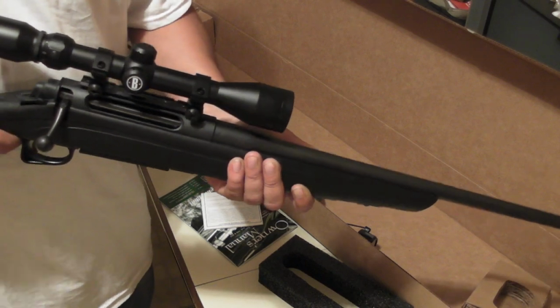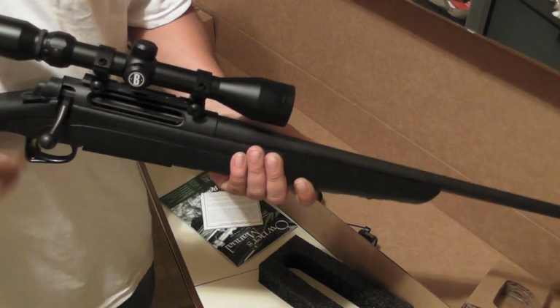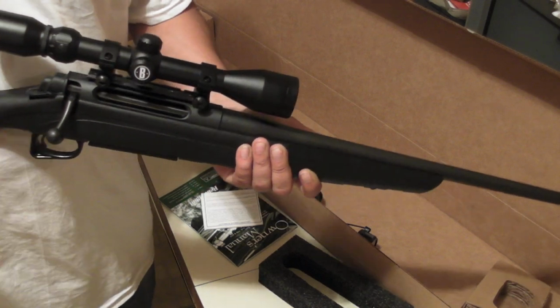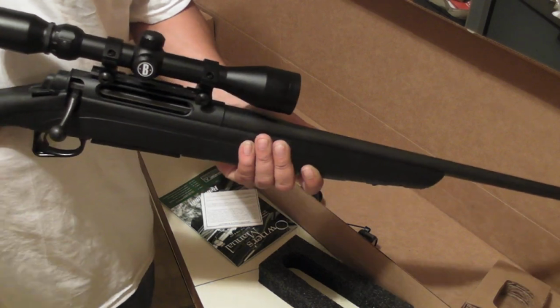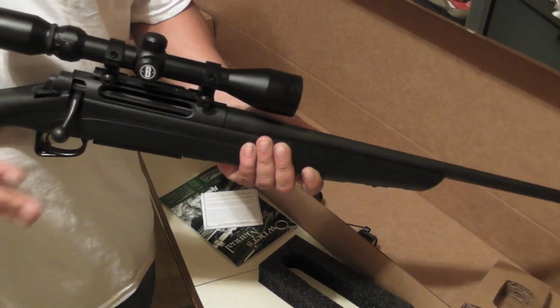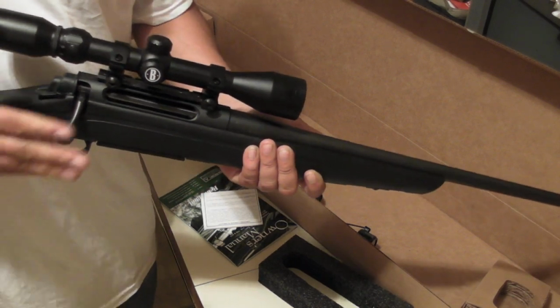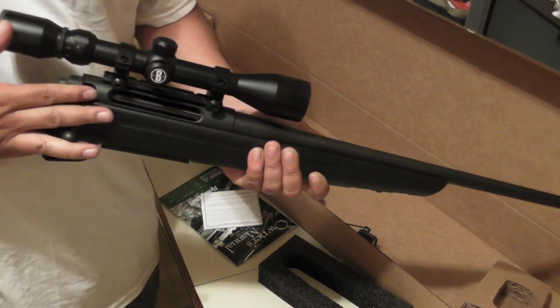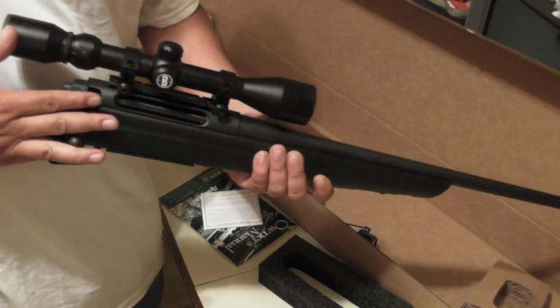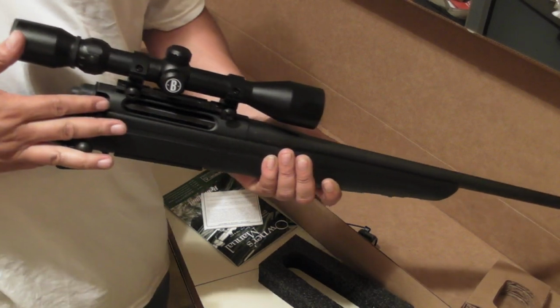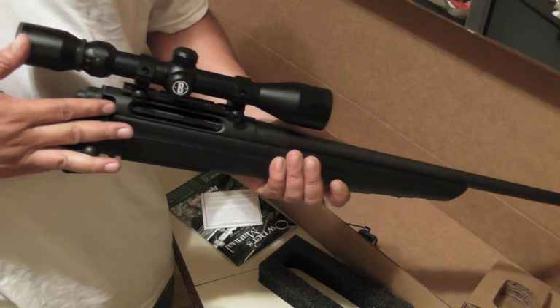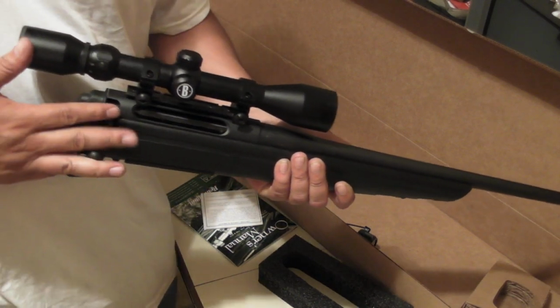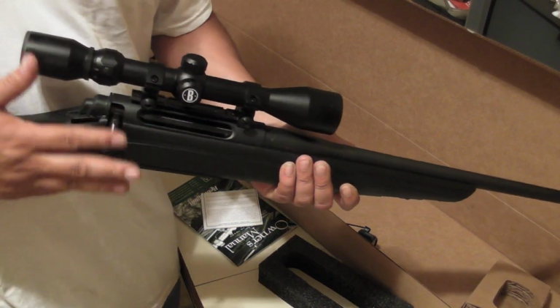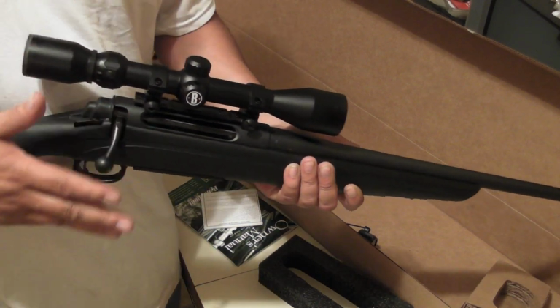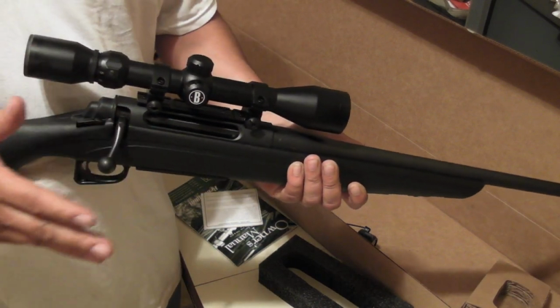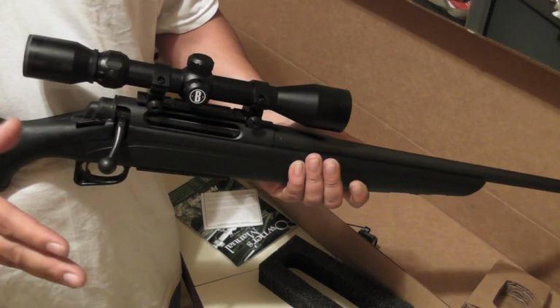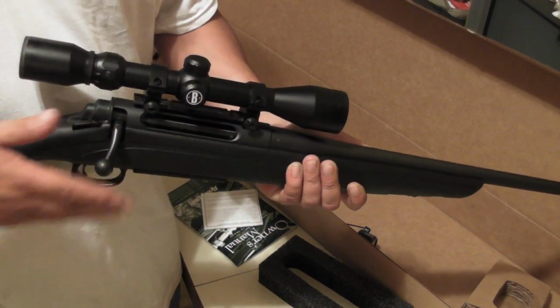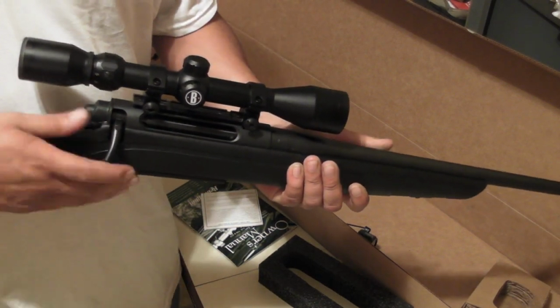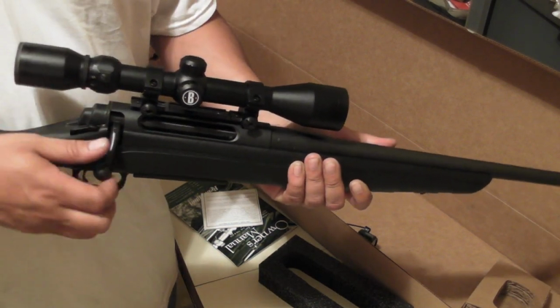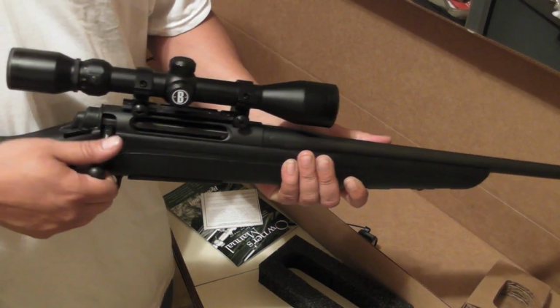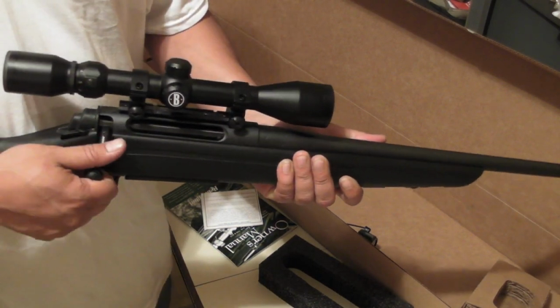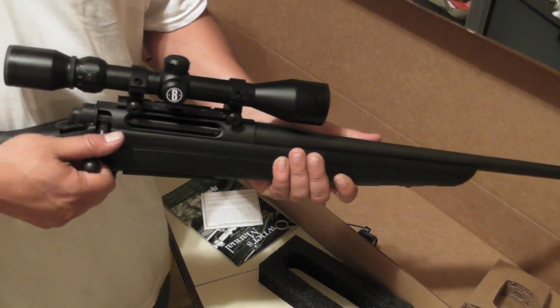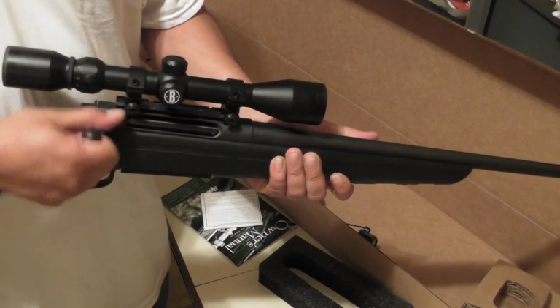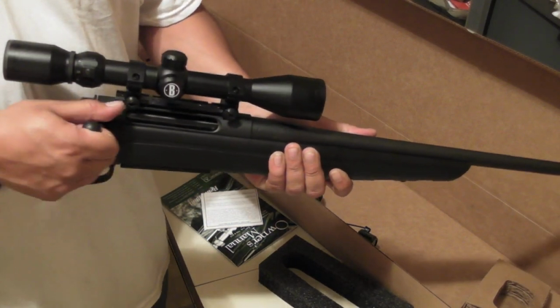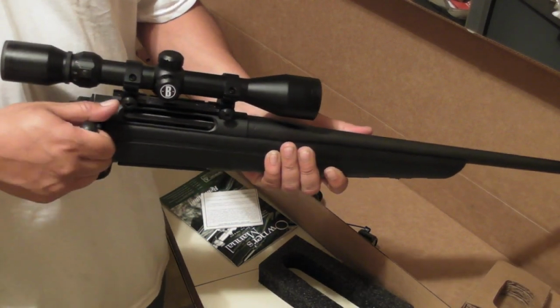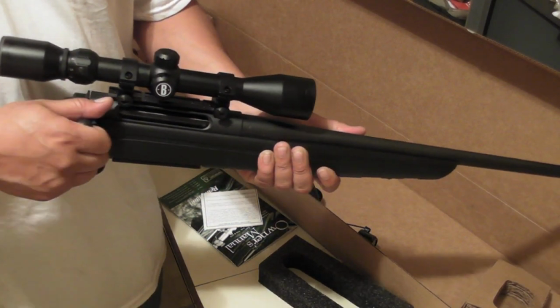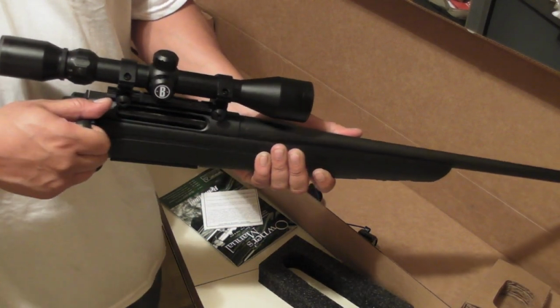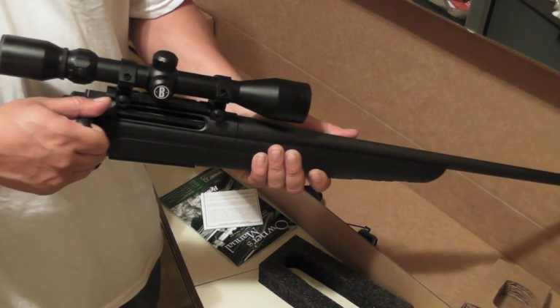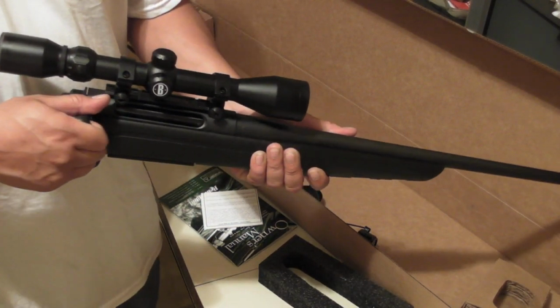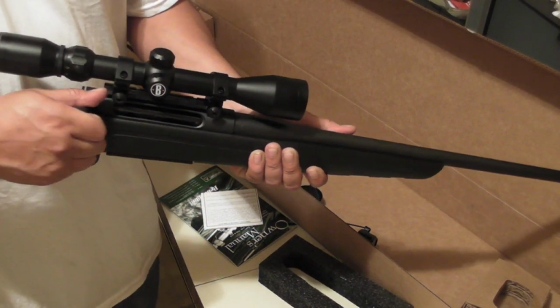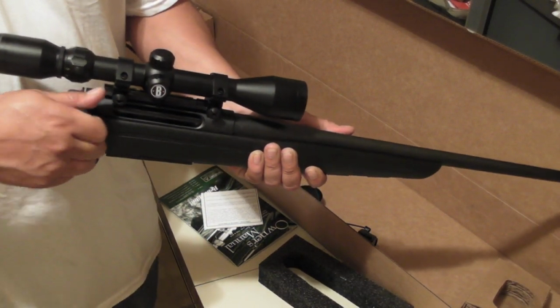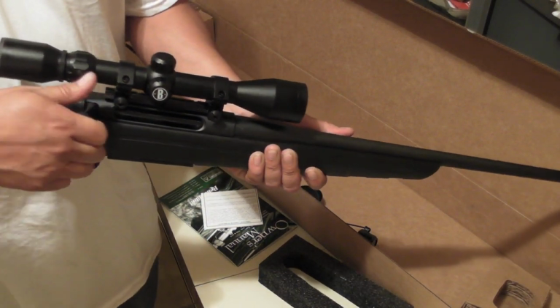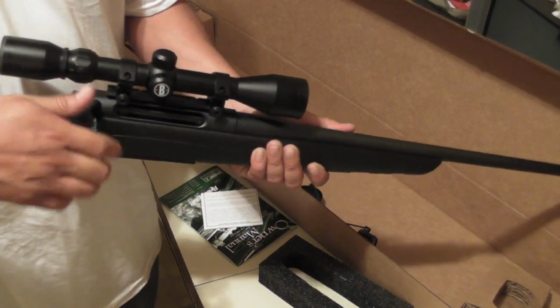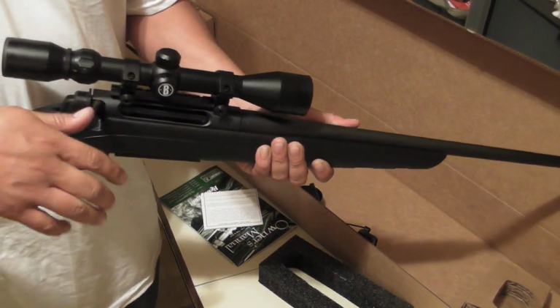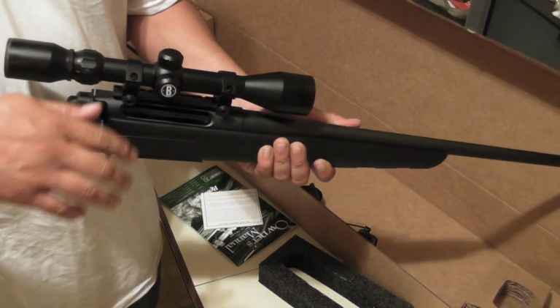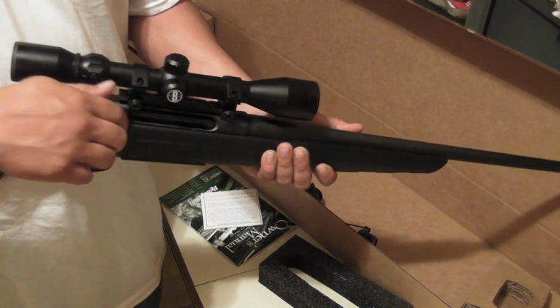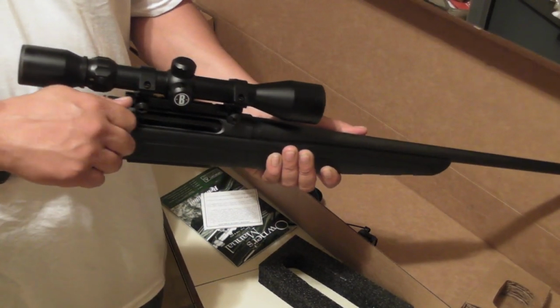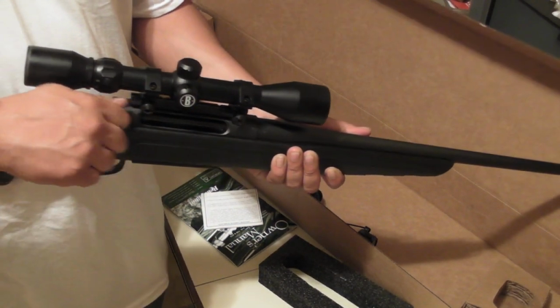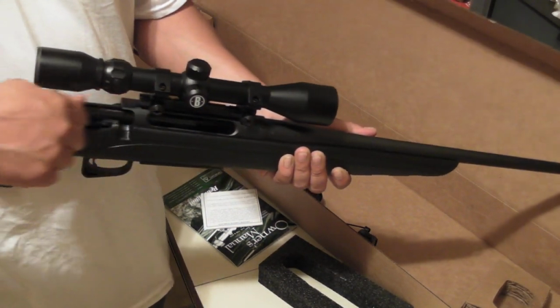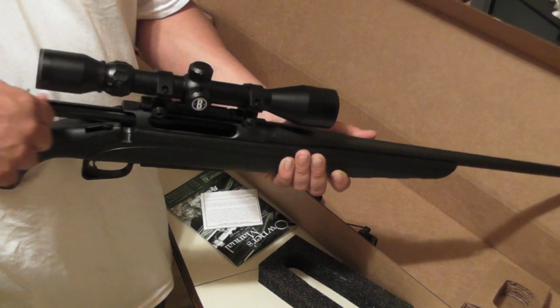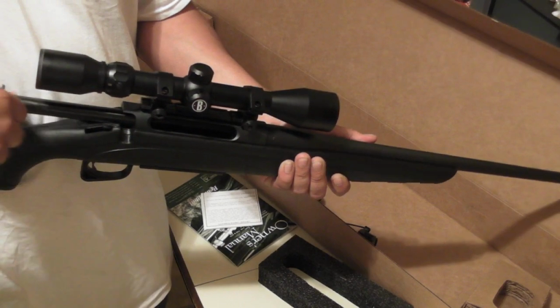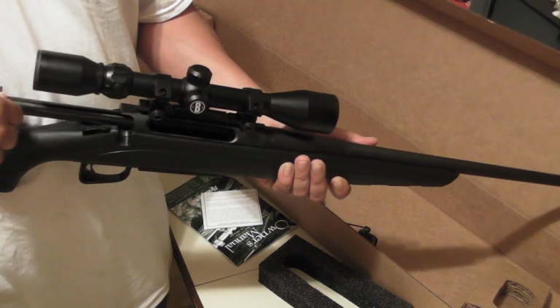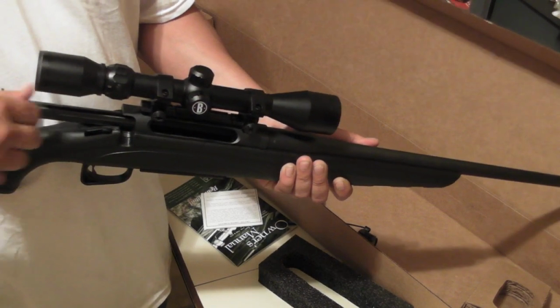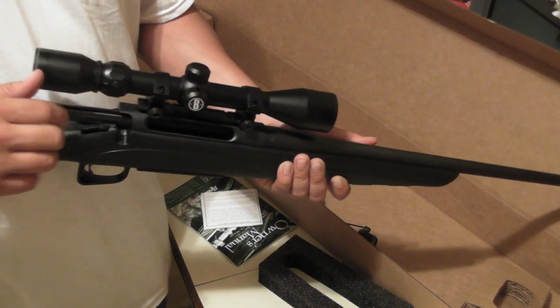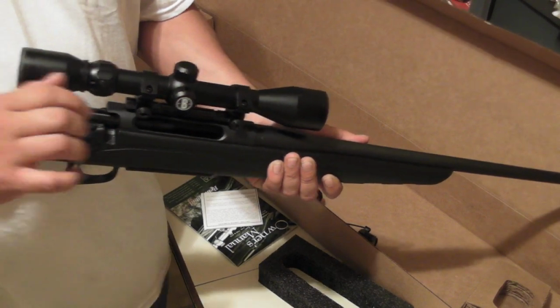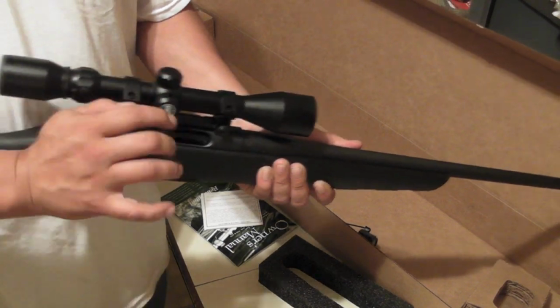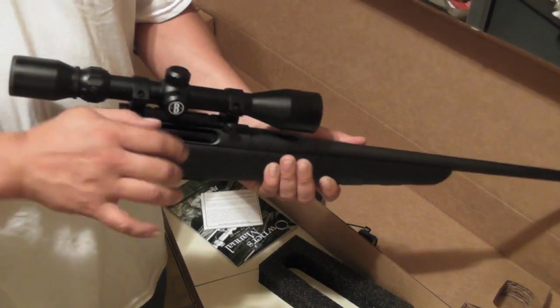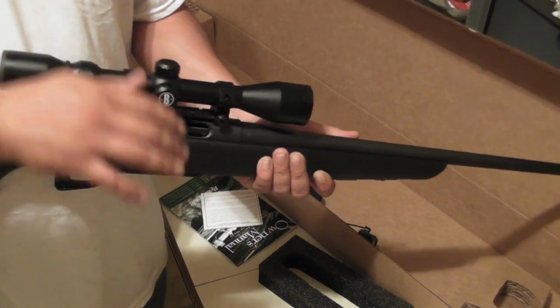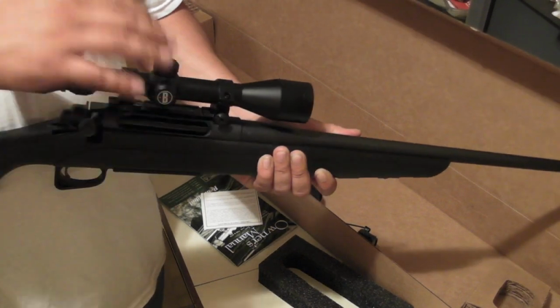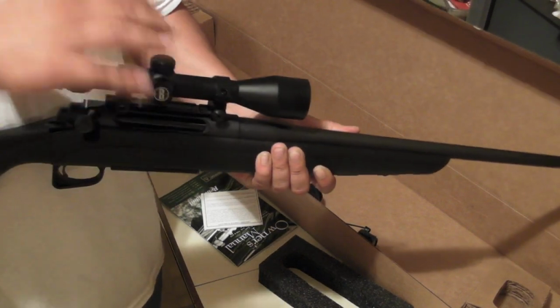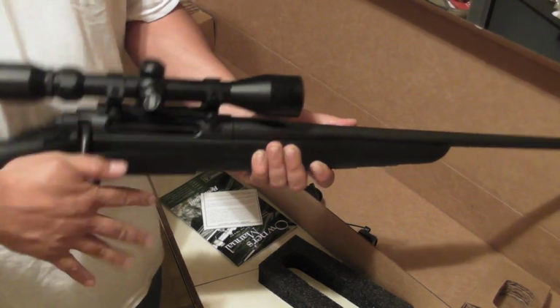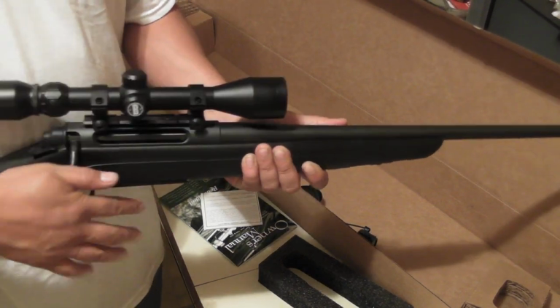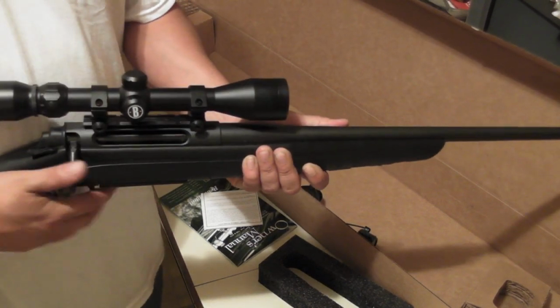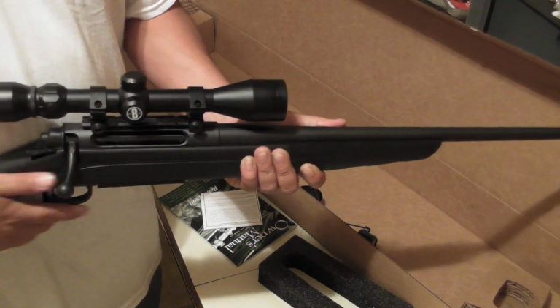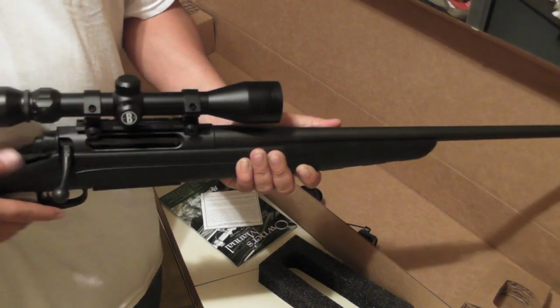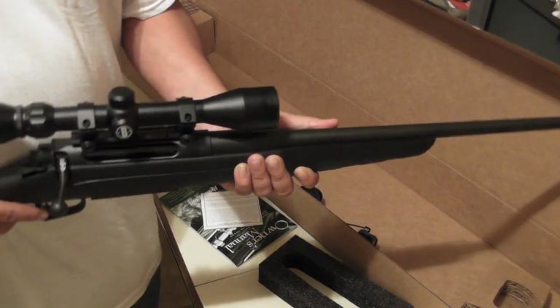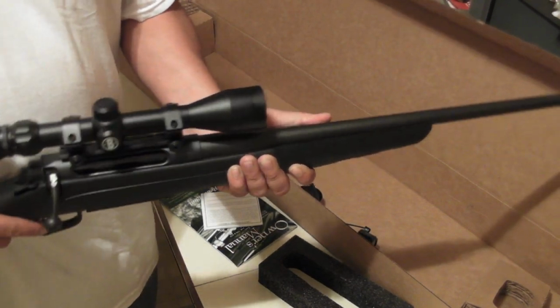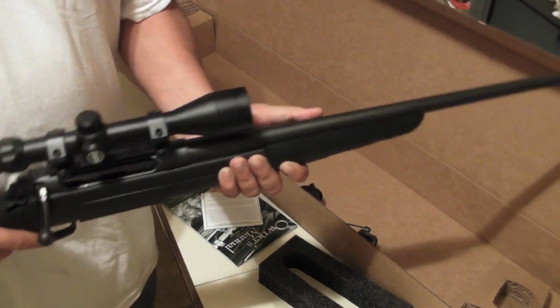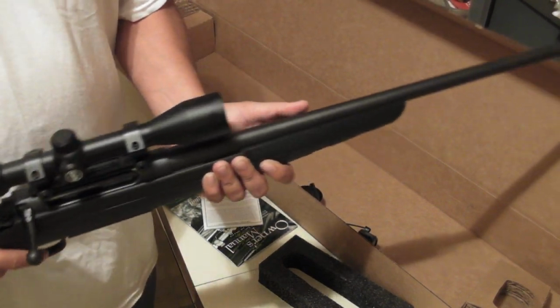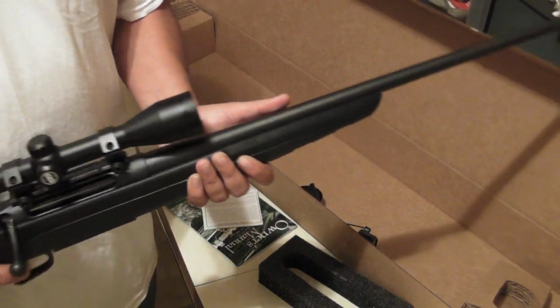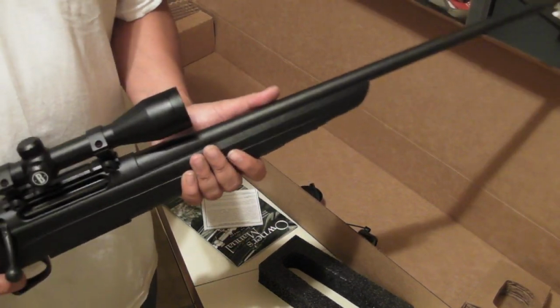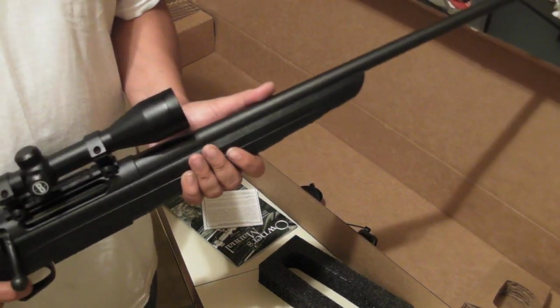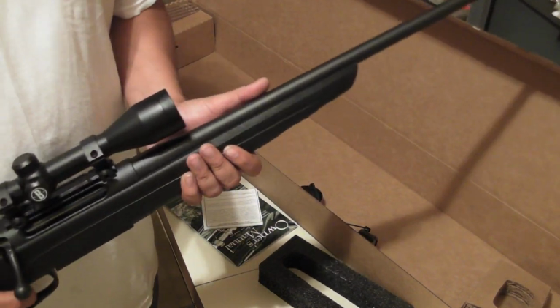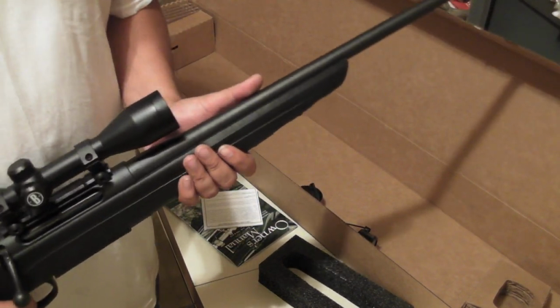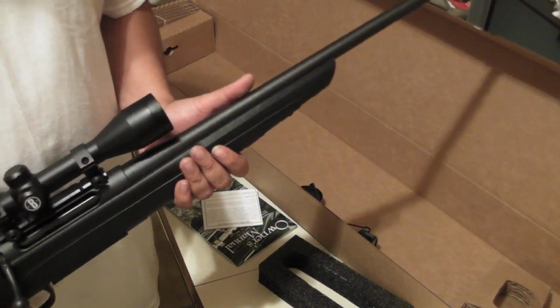I haven't shot it yet but I can just tell — trust me. Just like when I got my first Kimber, you could tell that 1911 was solid.